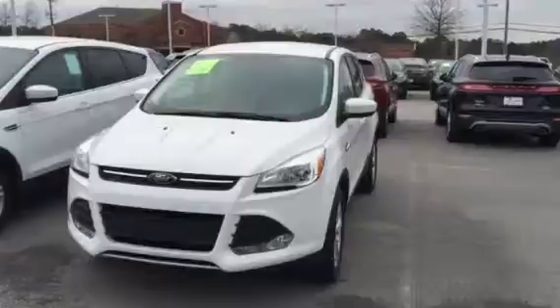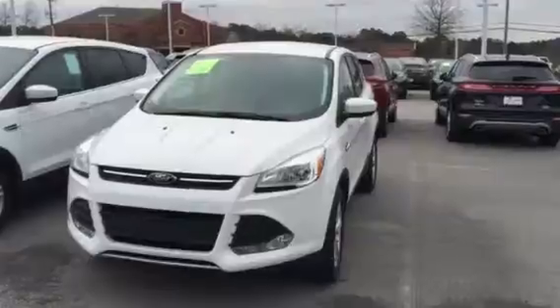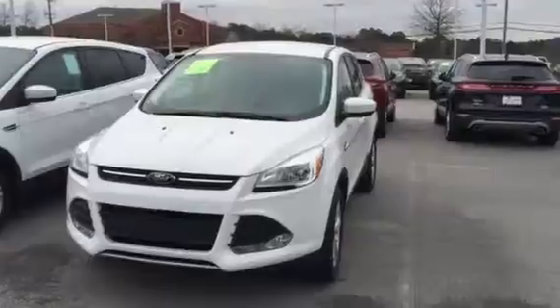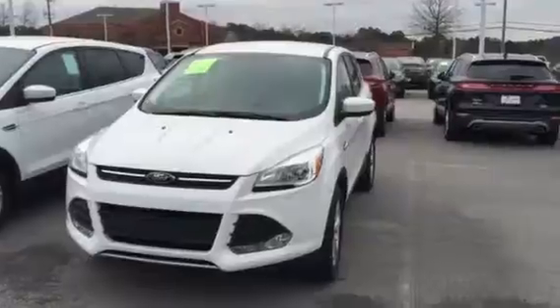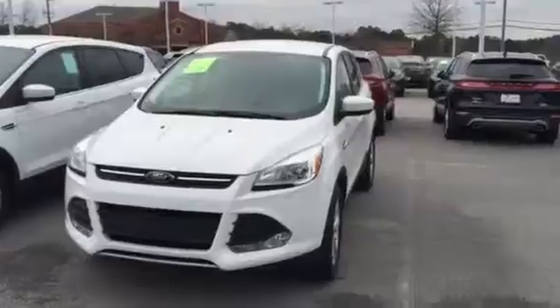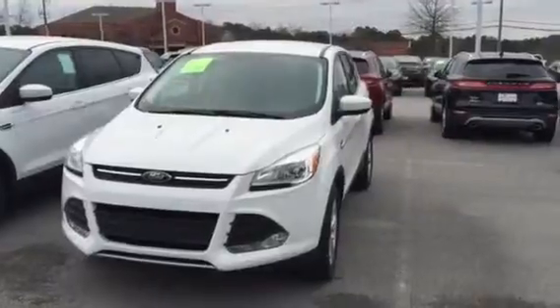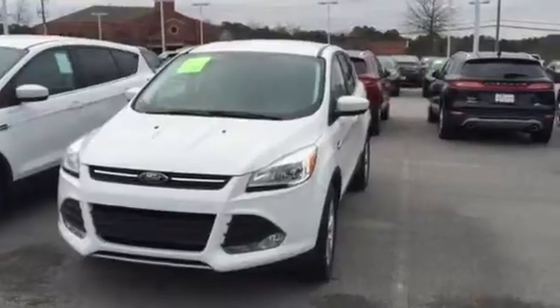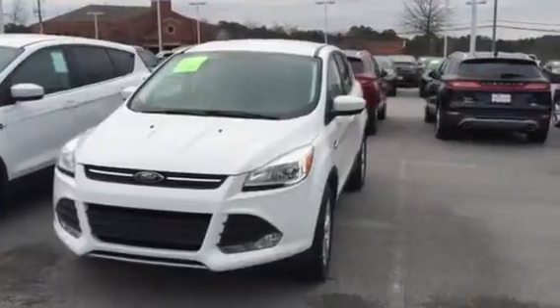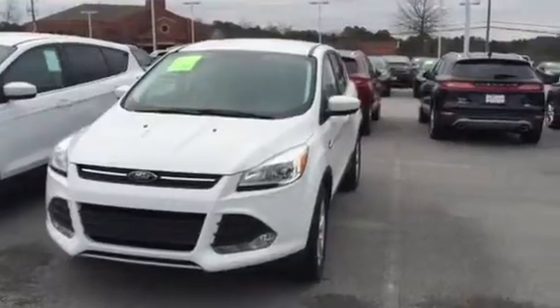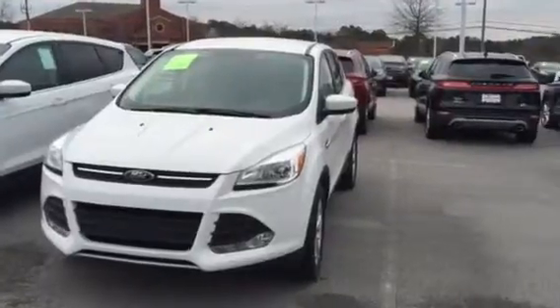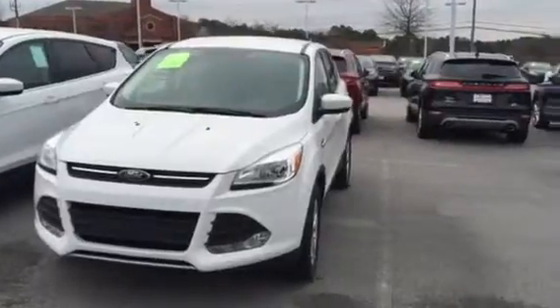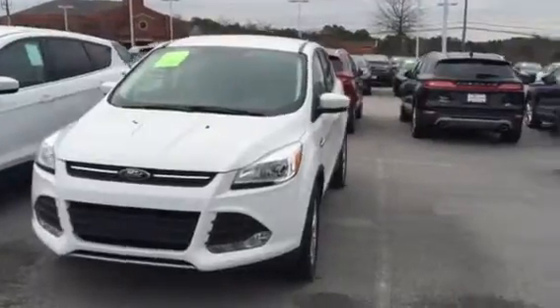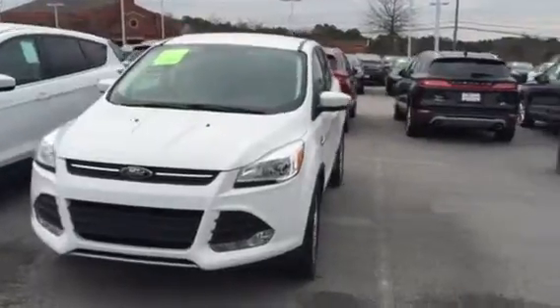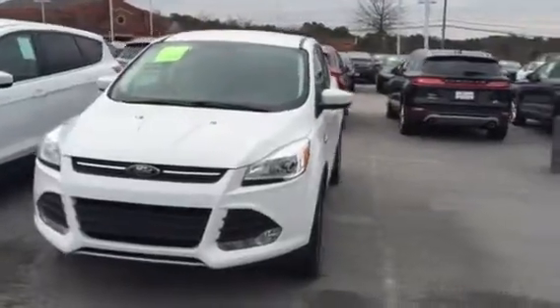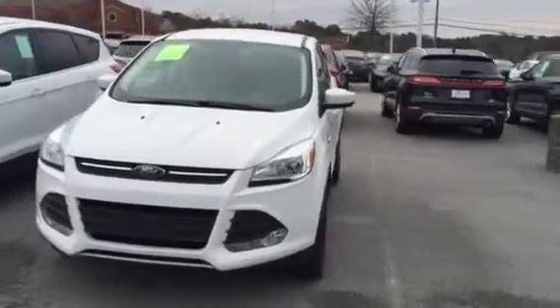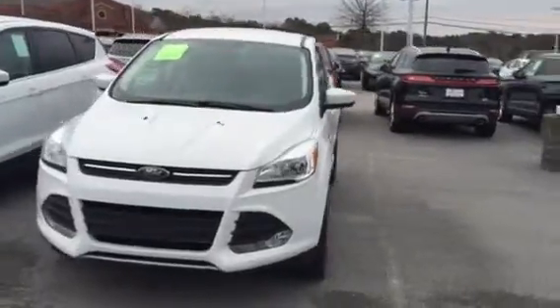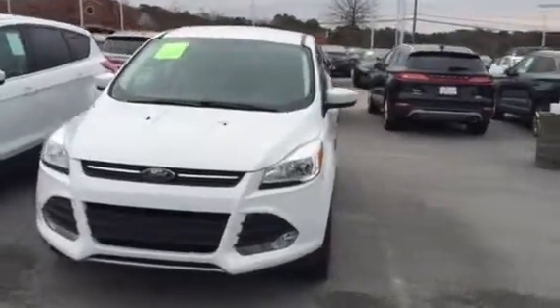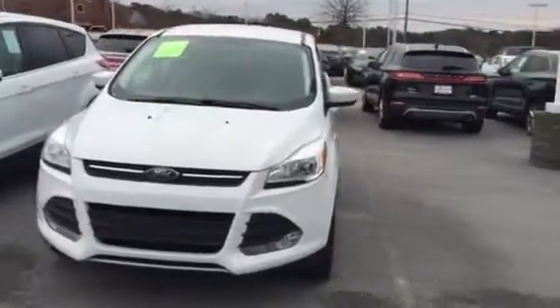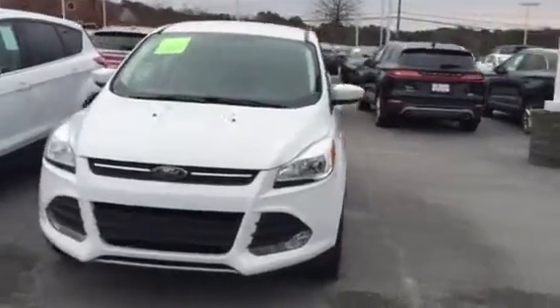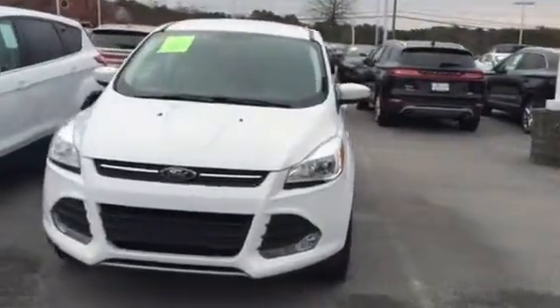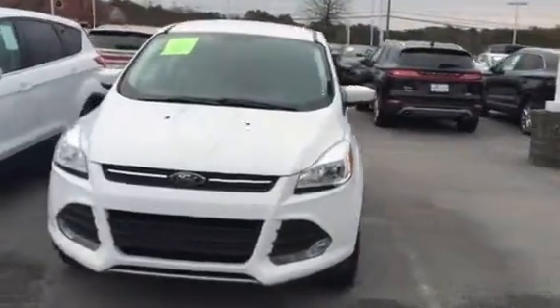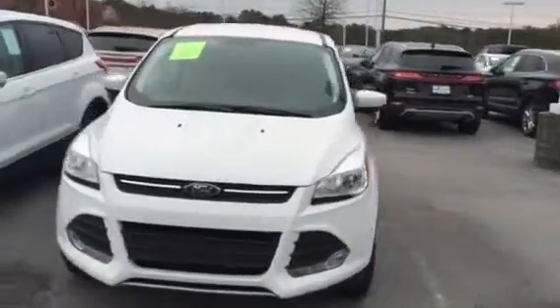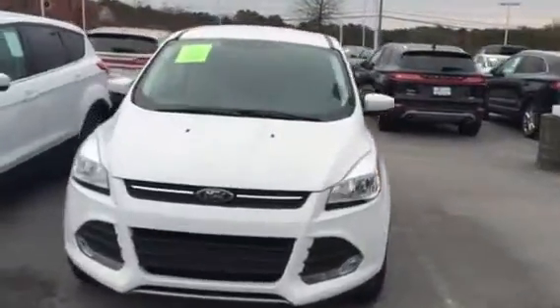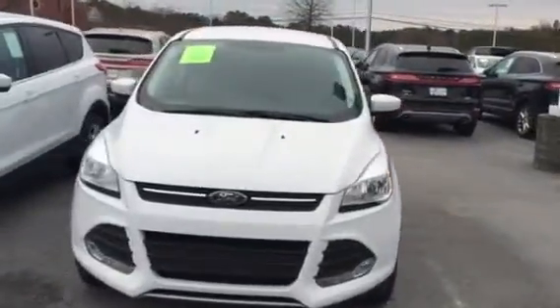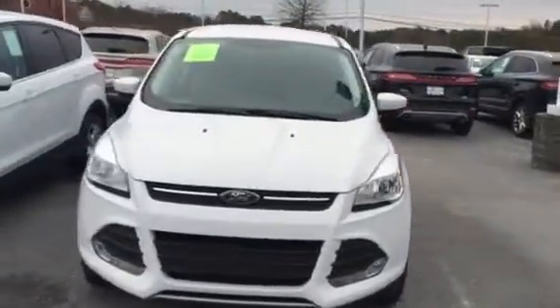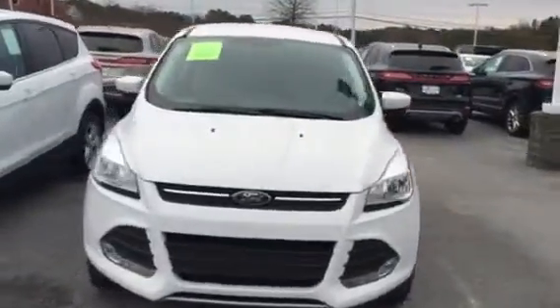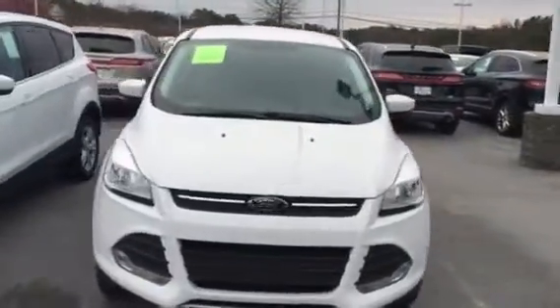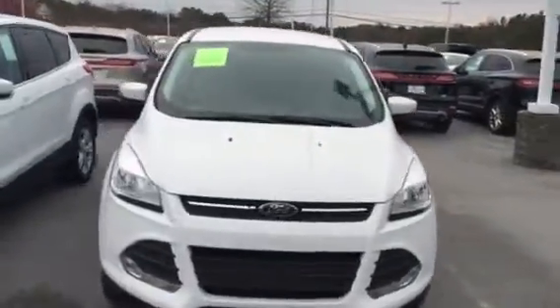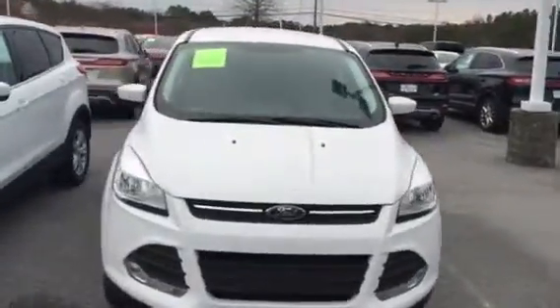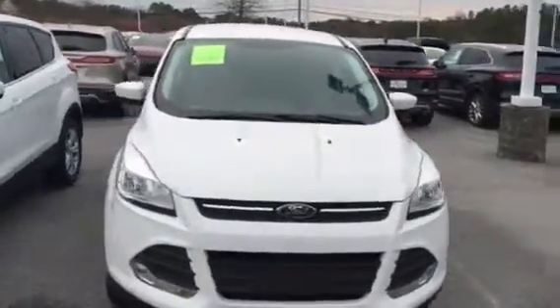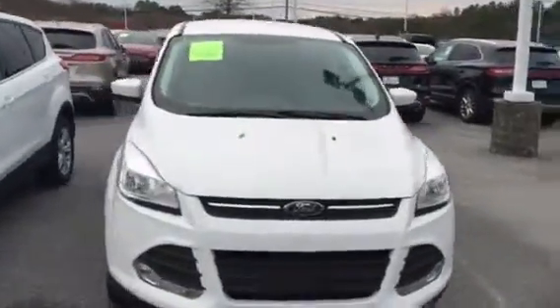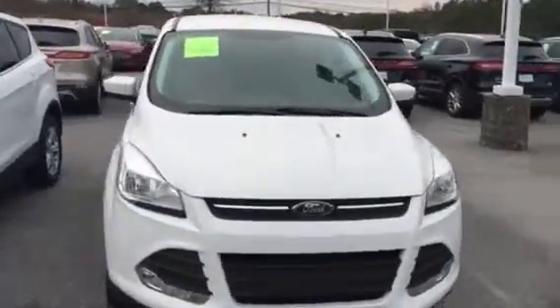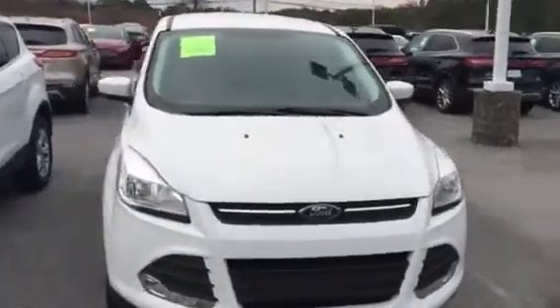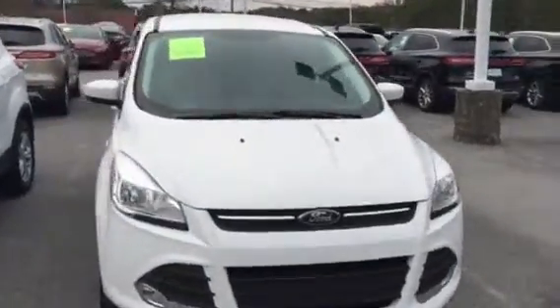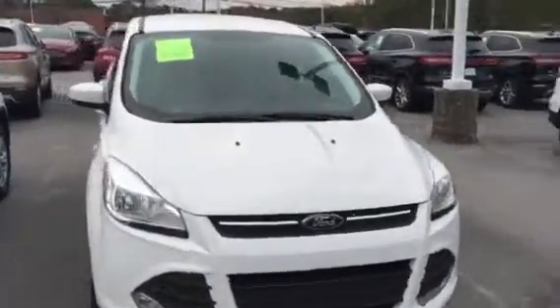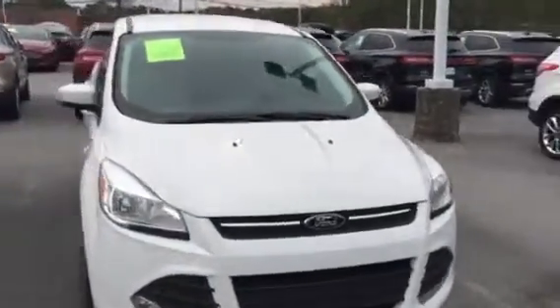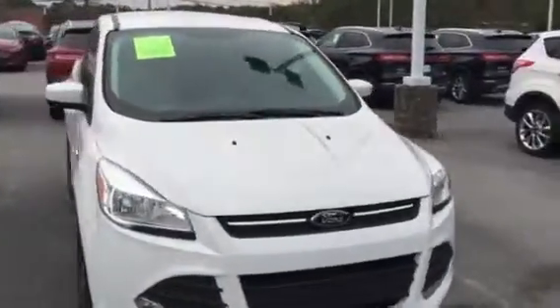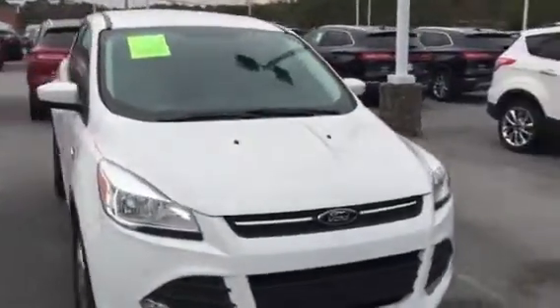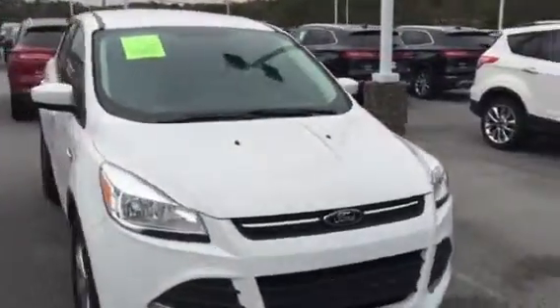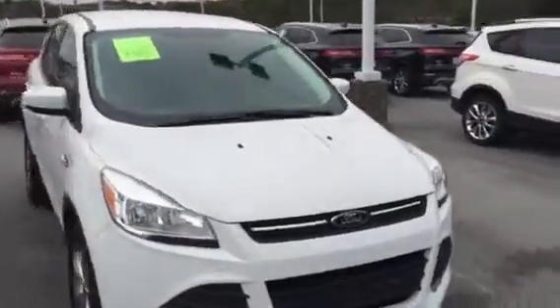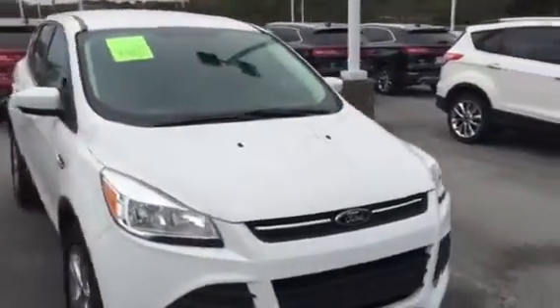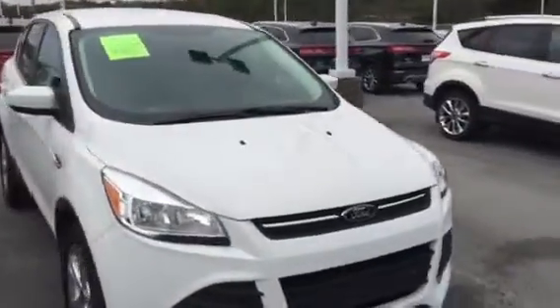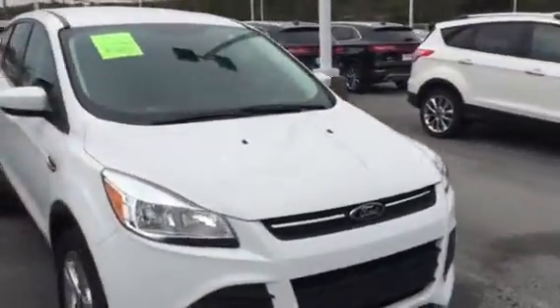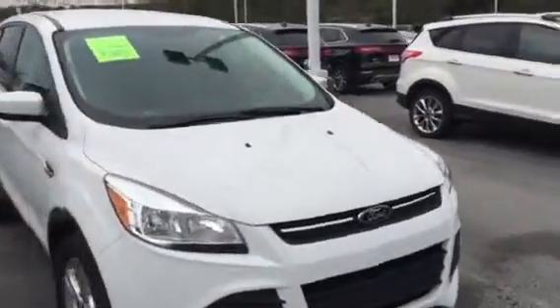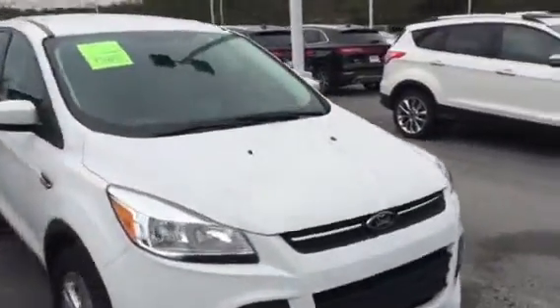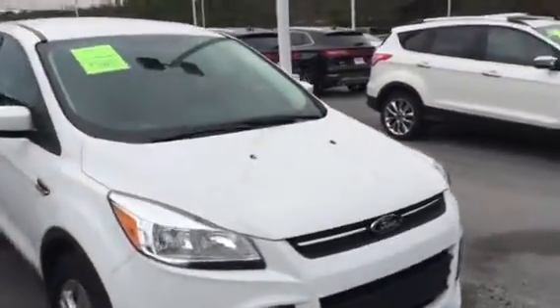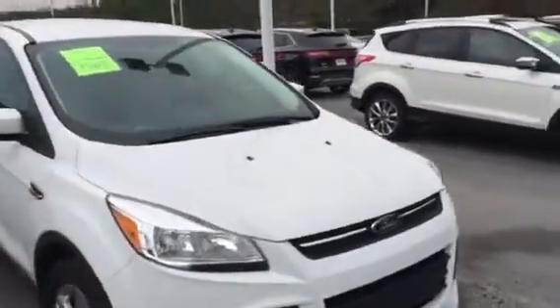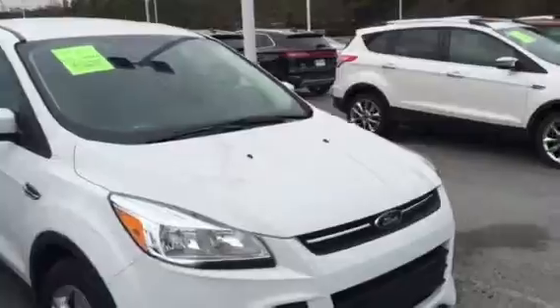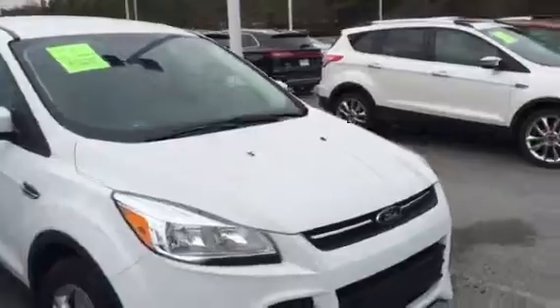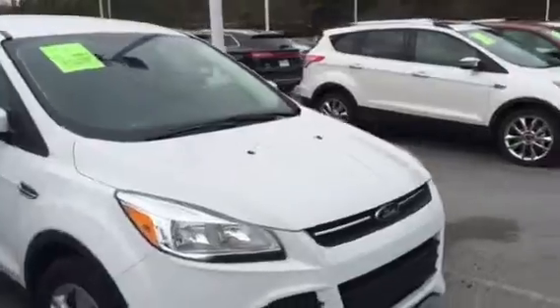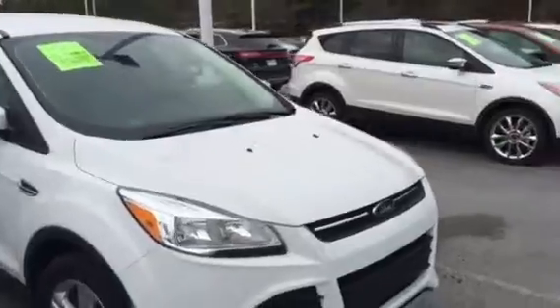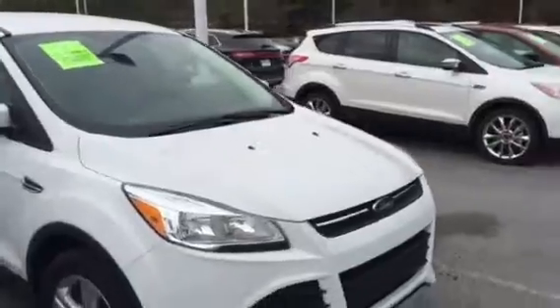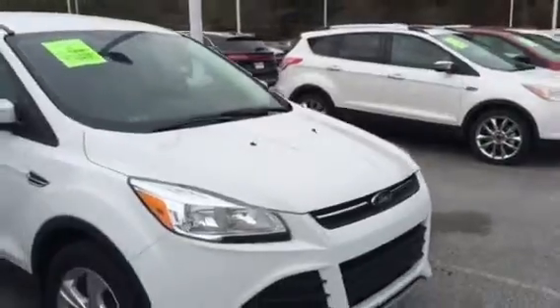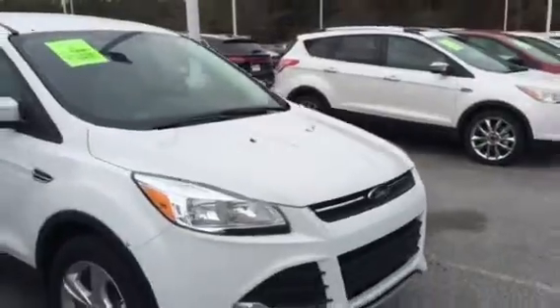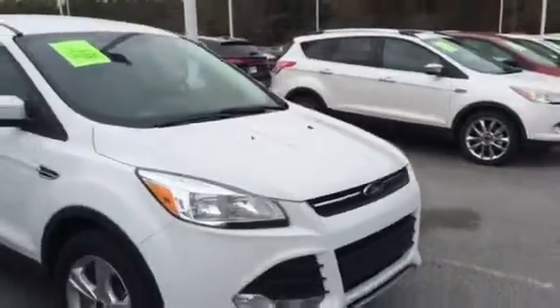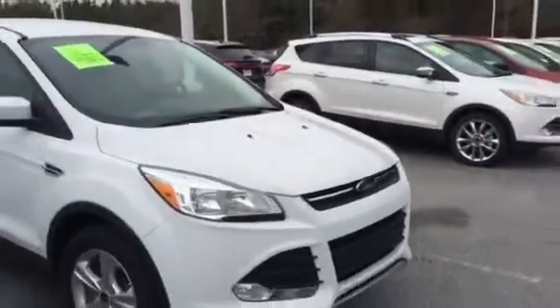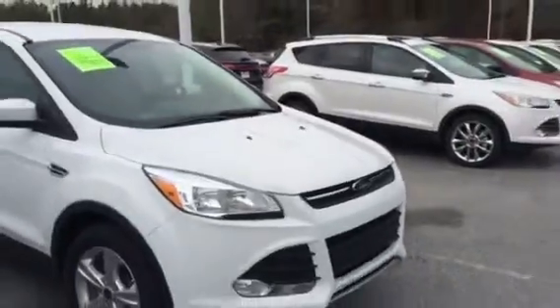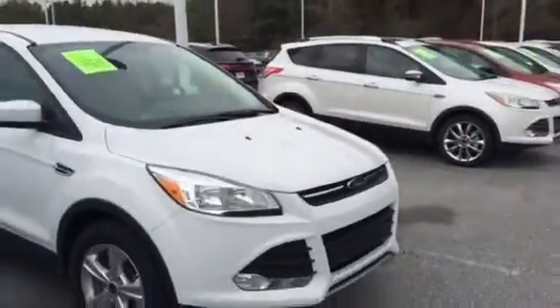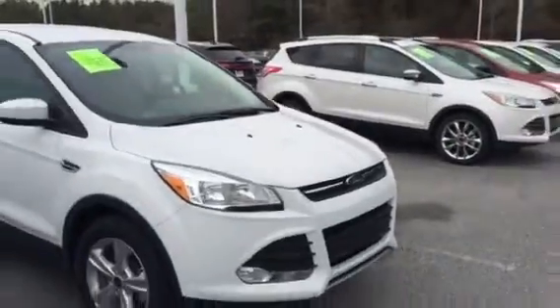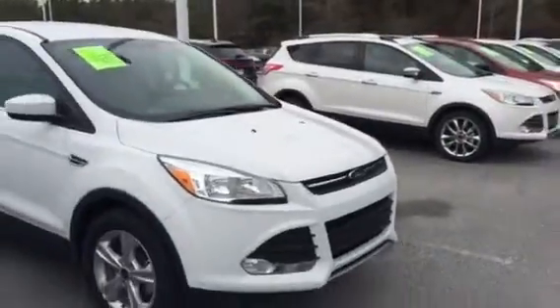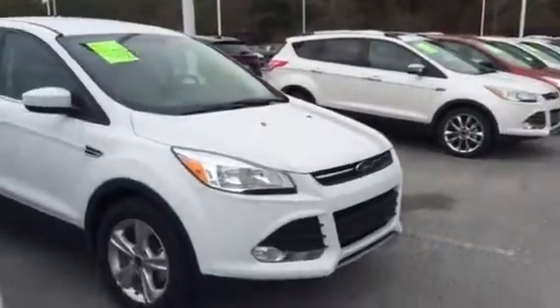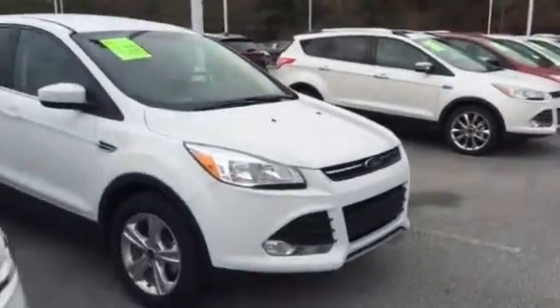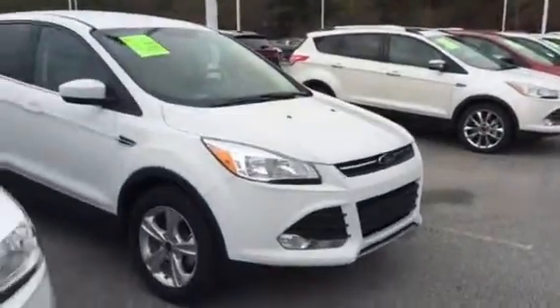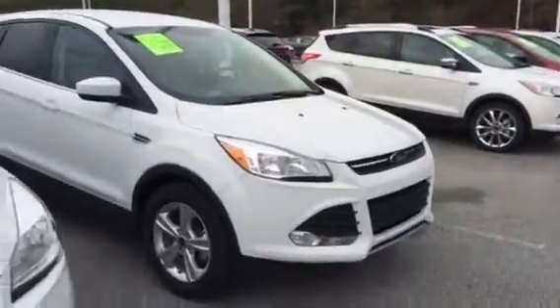Hey Raphael, this is Bradley Wilson at Long Lewis Ford Lincoln. I wanted to give you a quick look at what the SE Escapes are.